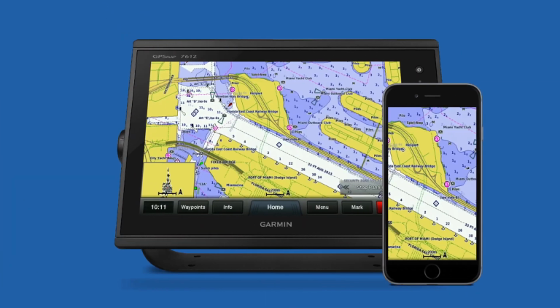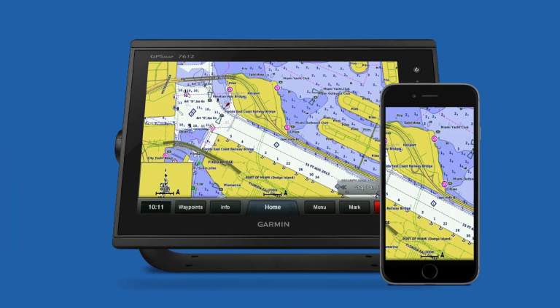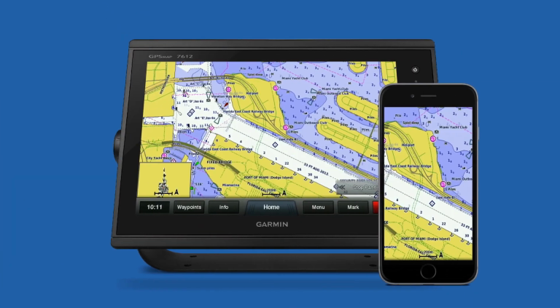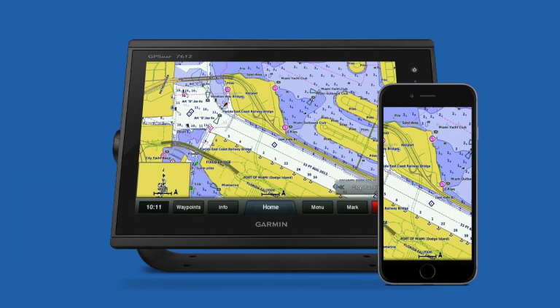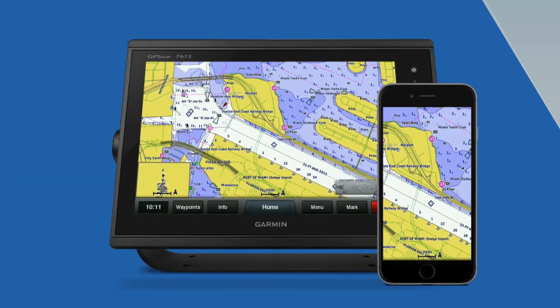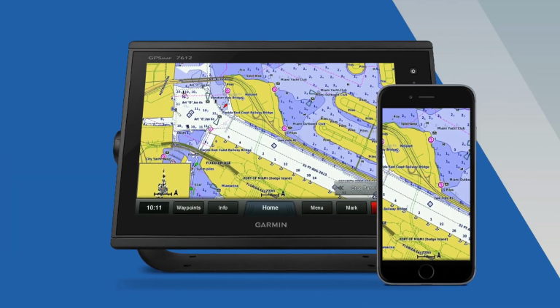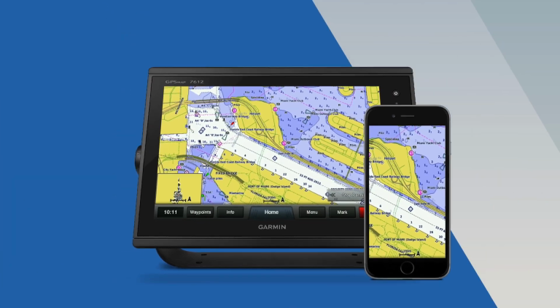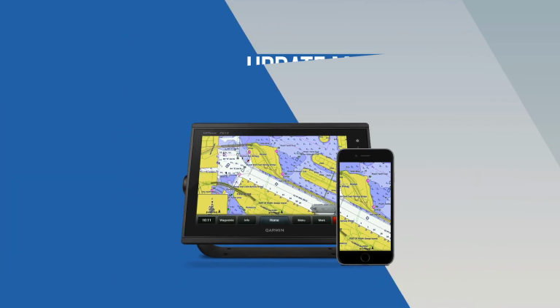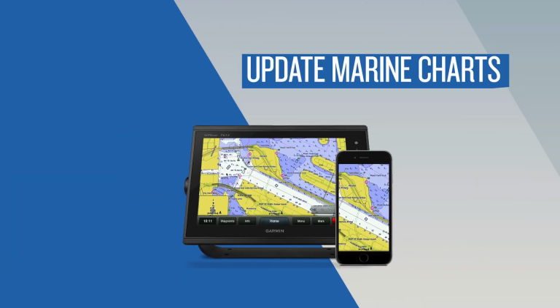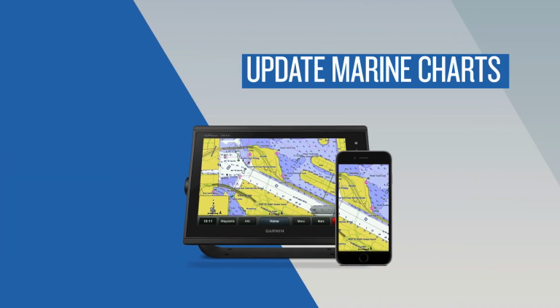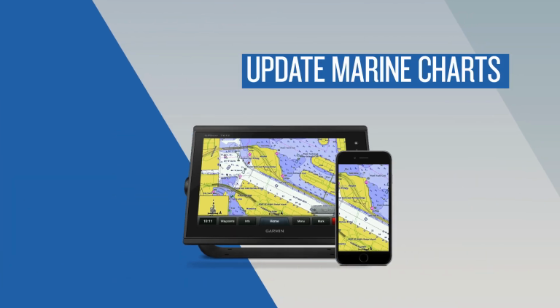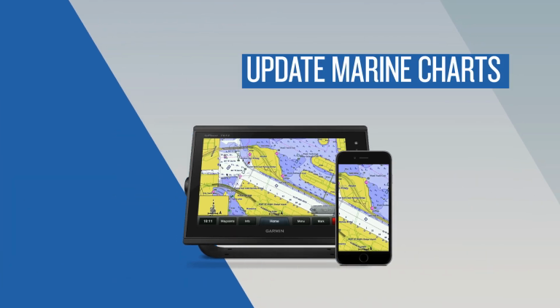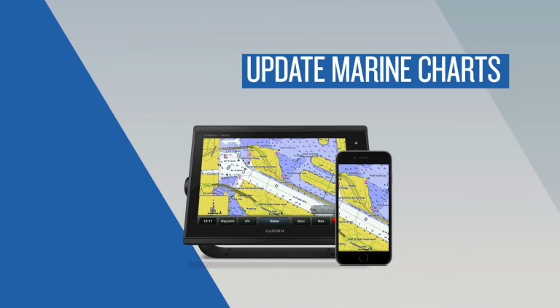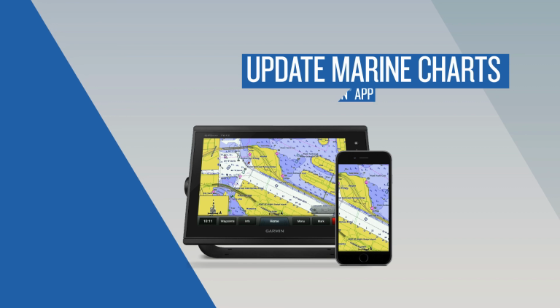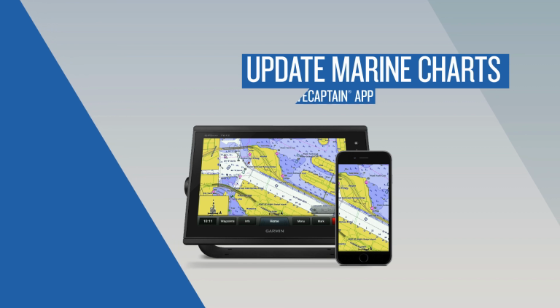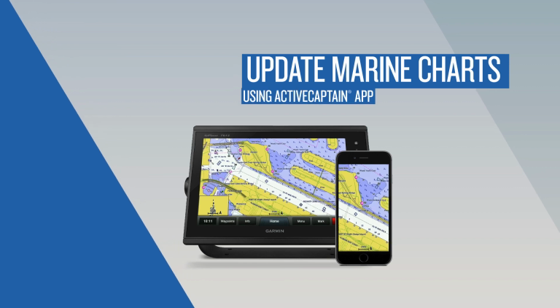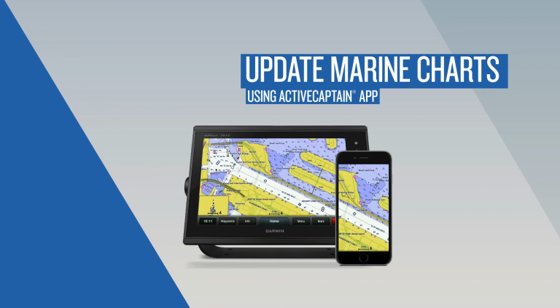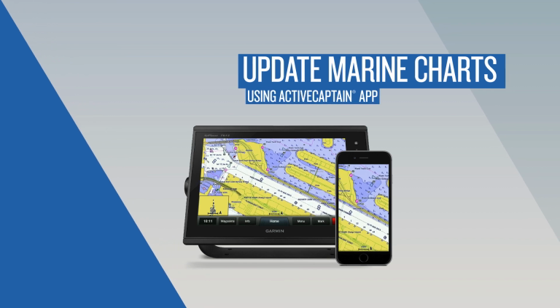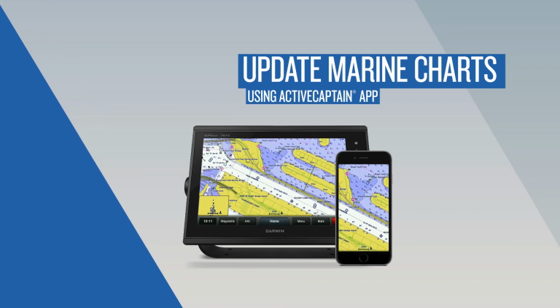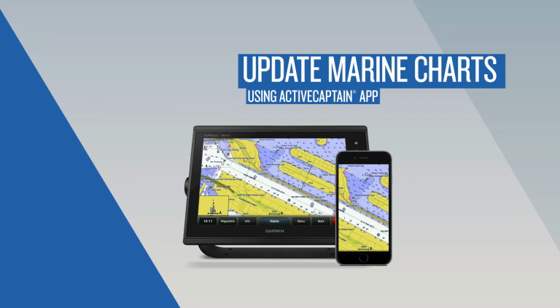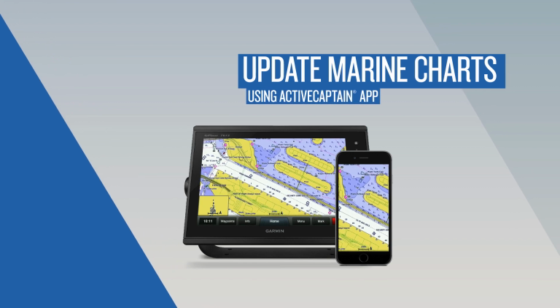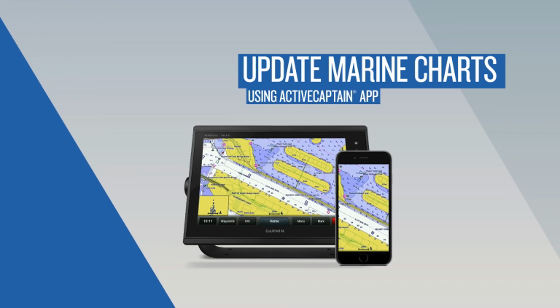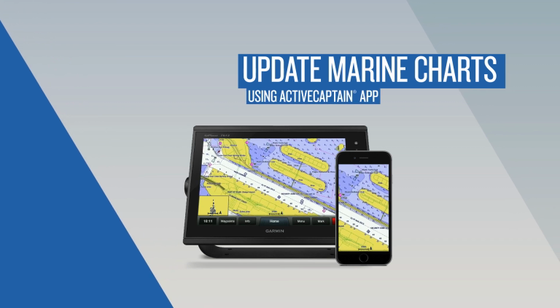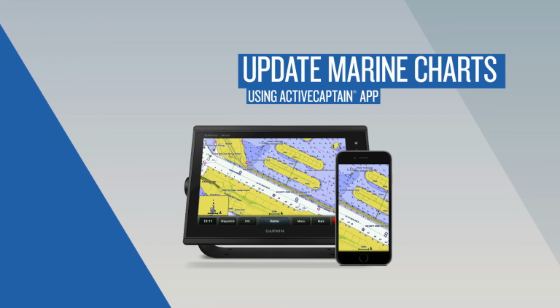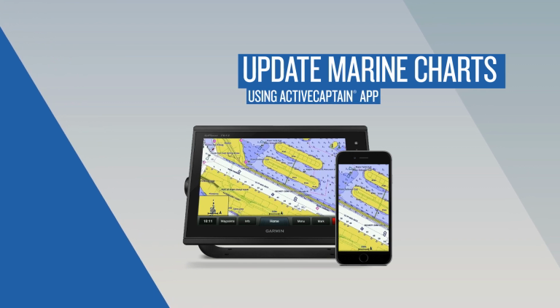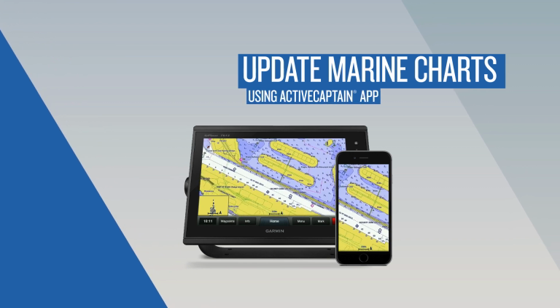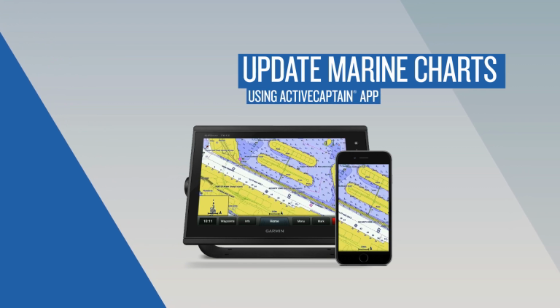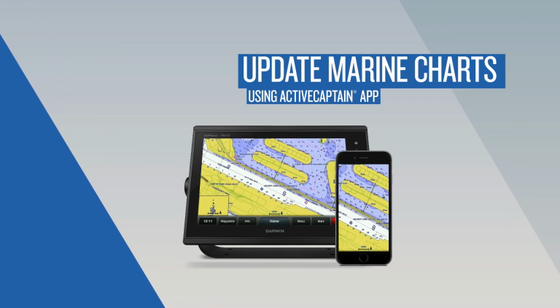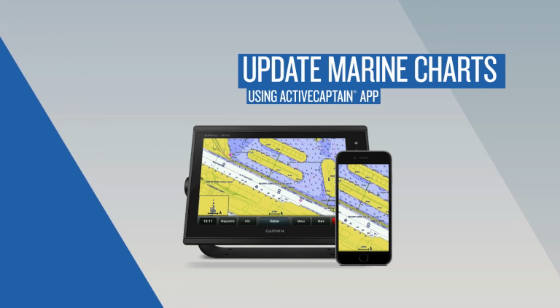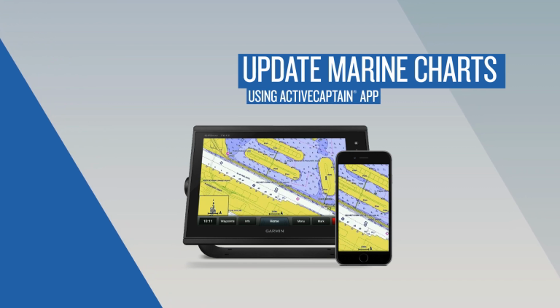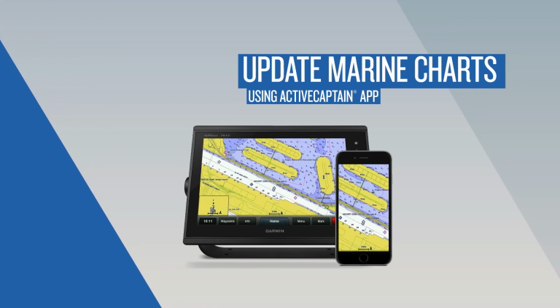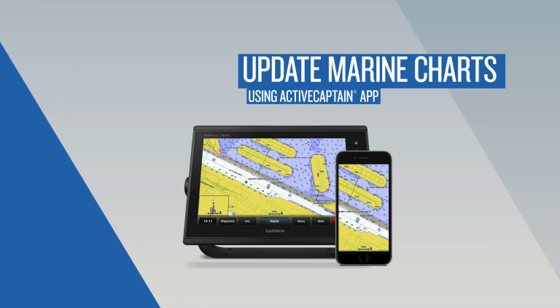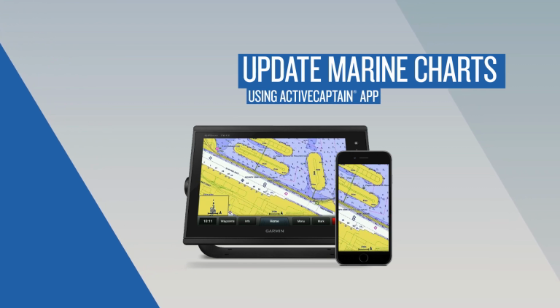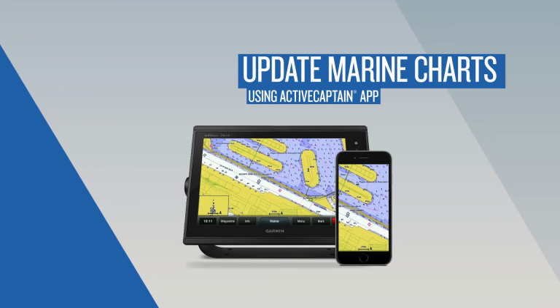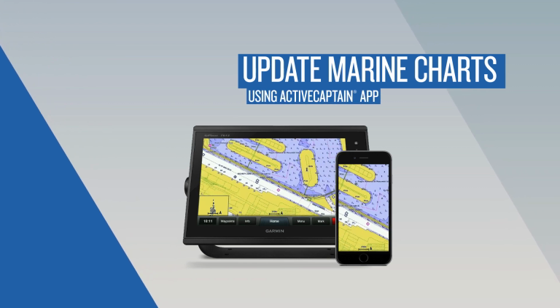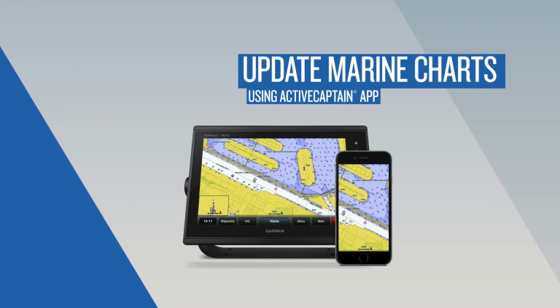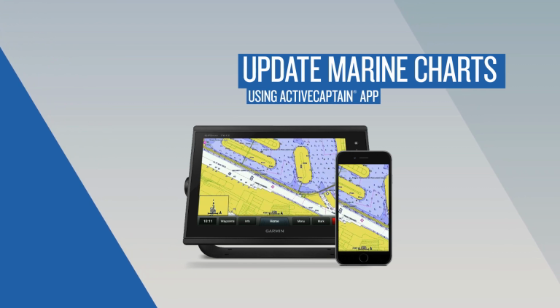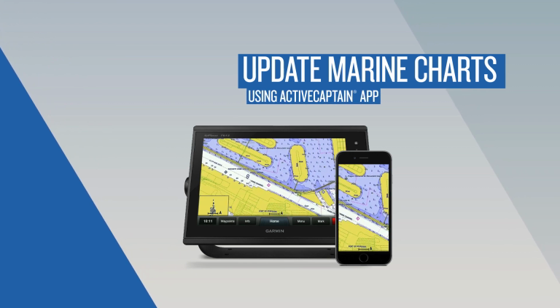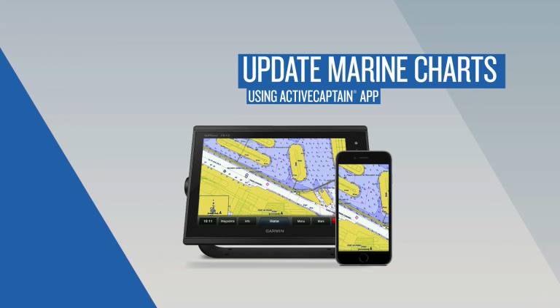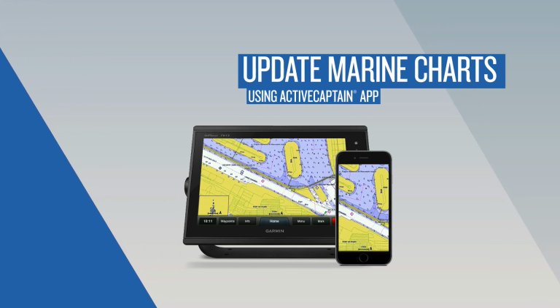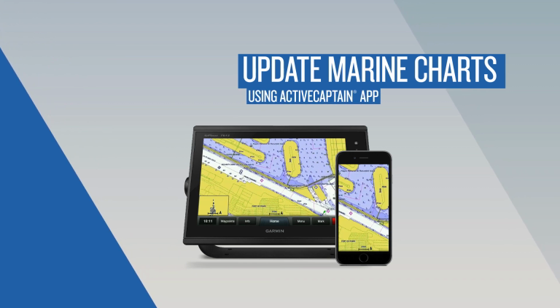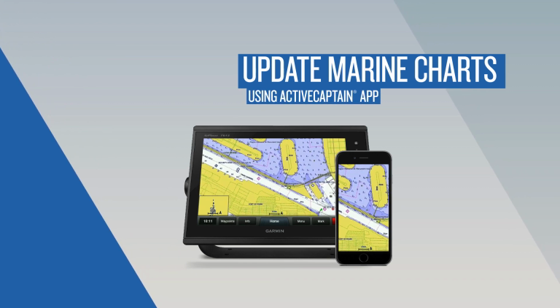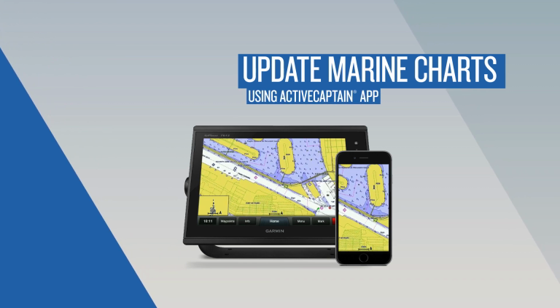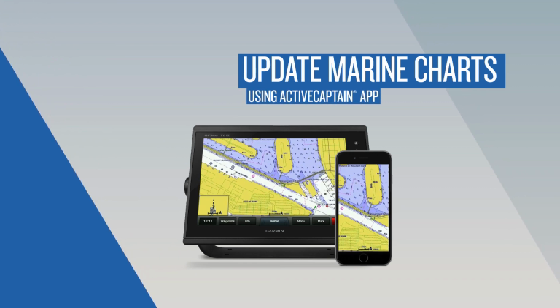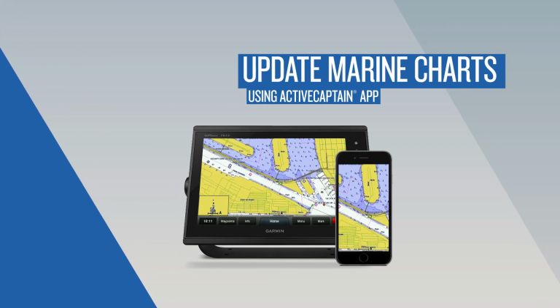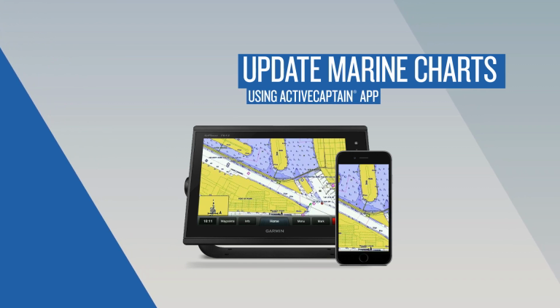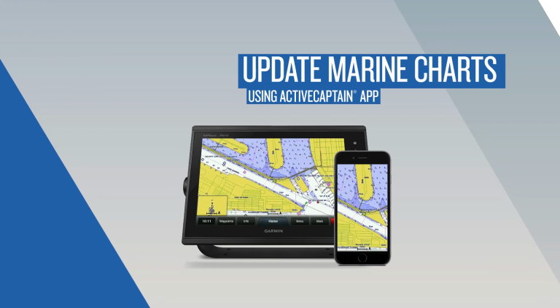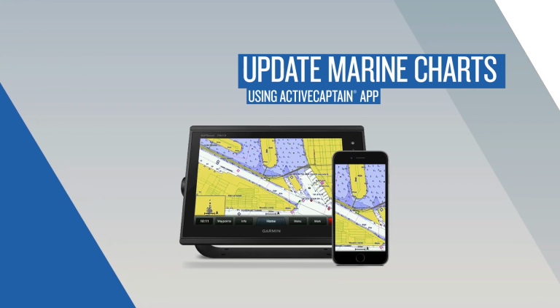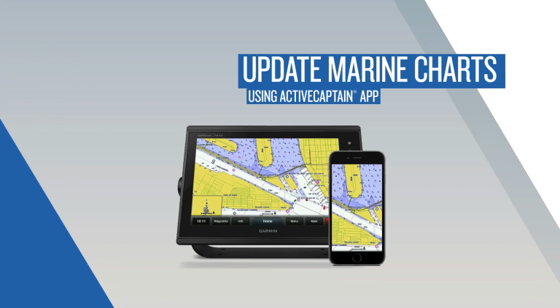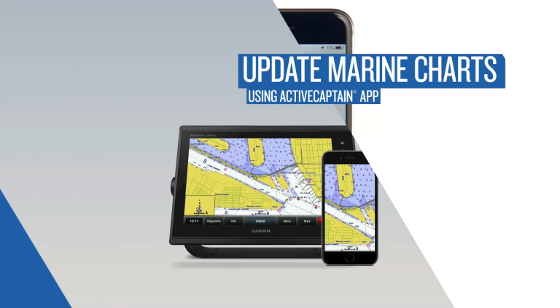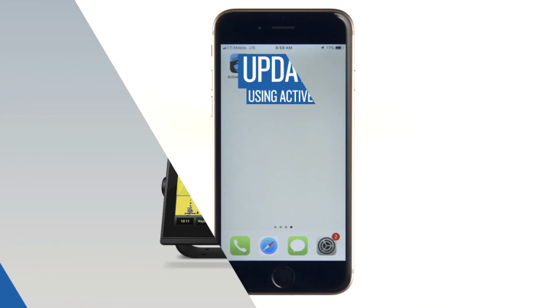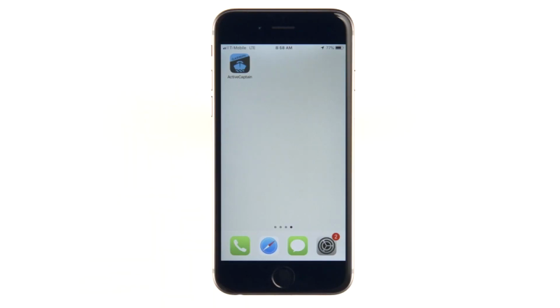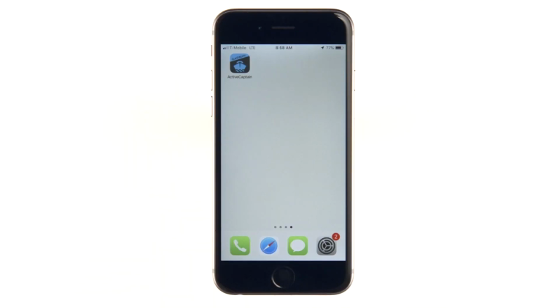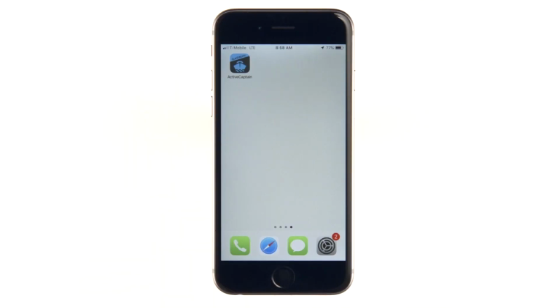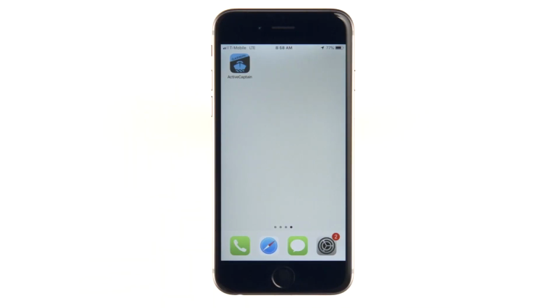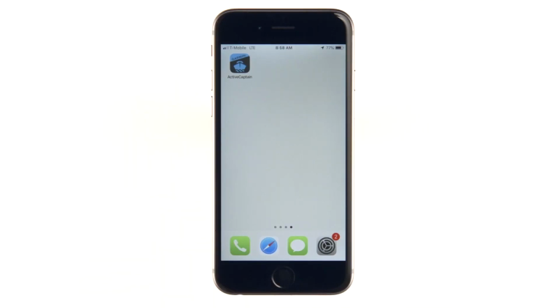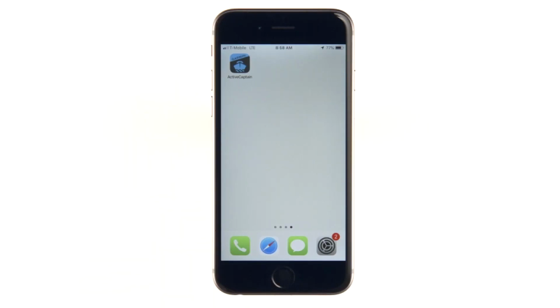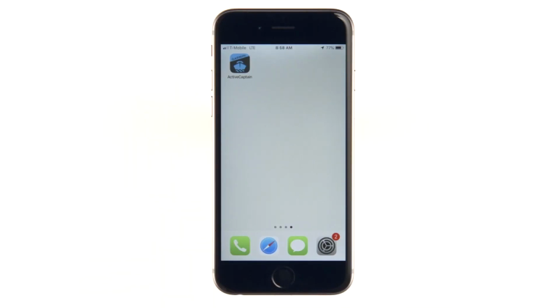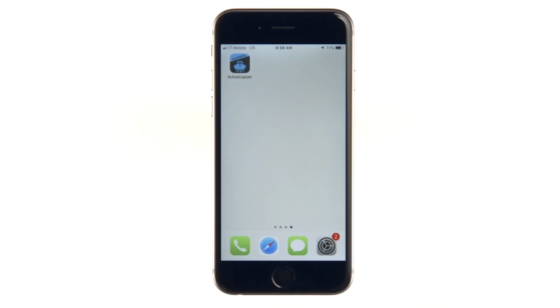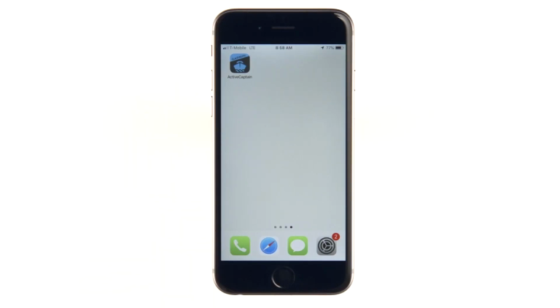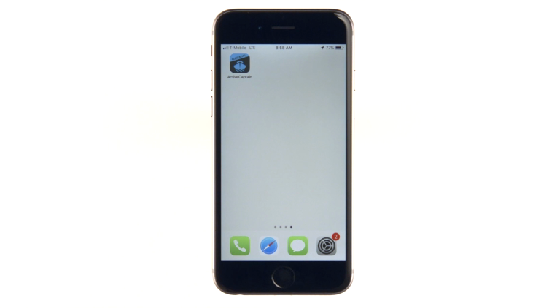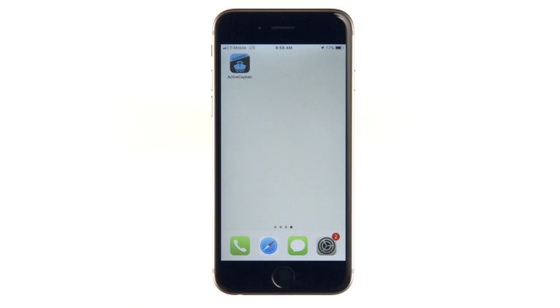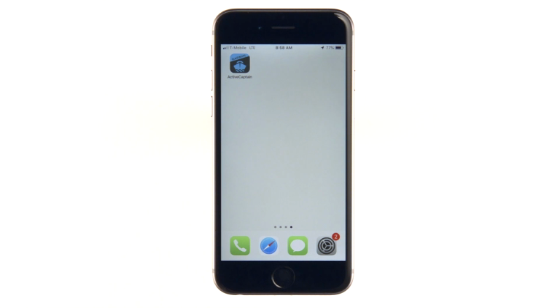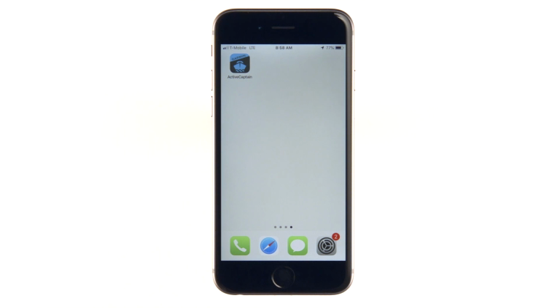In this video, we'll show you how to redeem an eligible free update or purchase an update using the ActiveCaptain app on your smartphone.